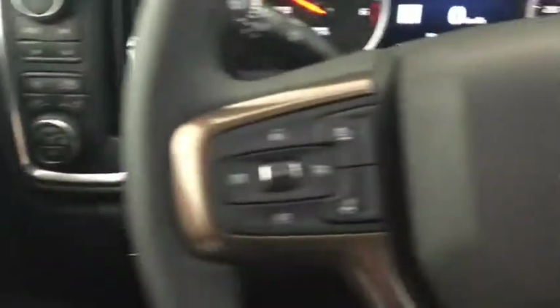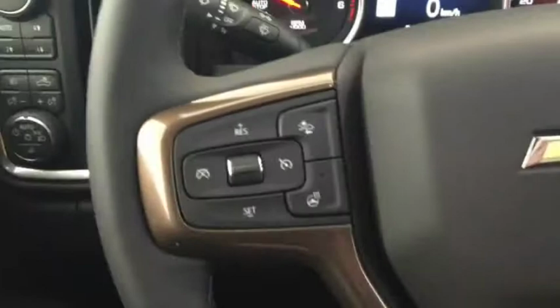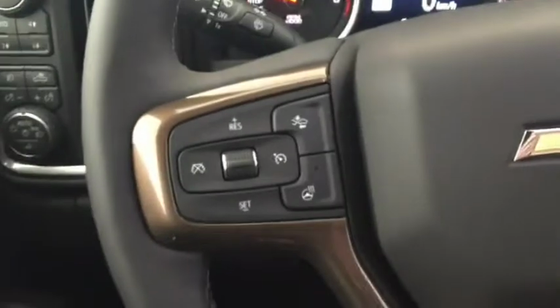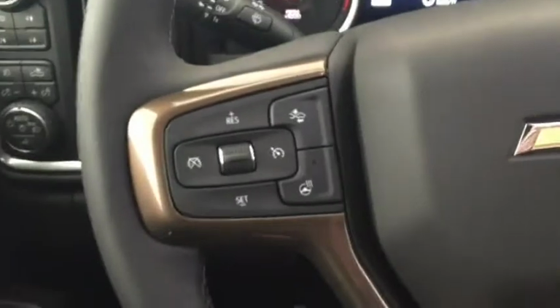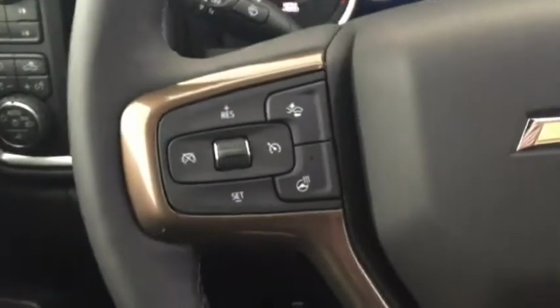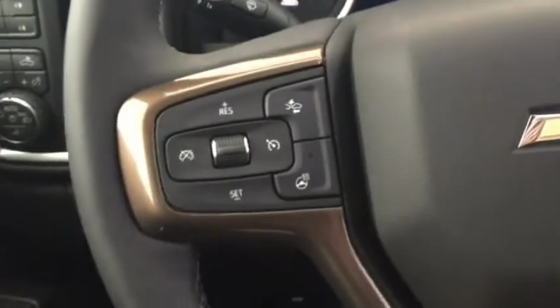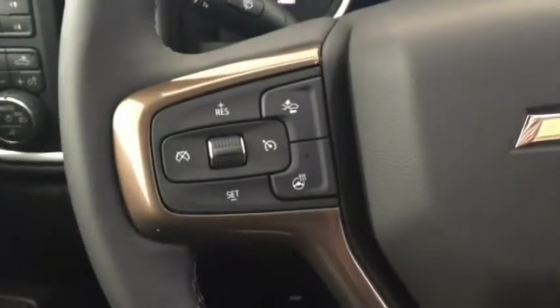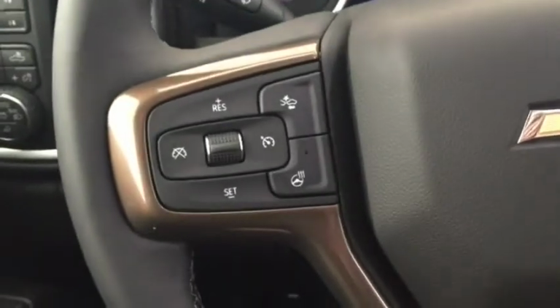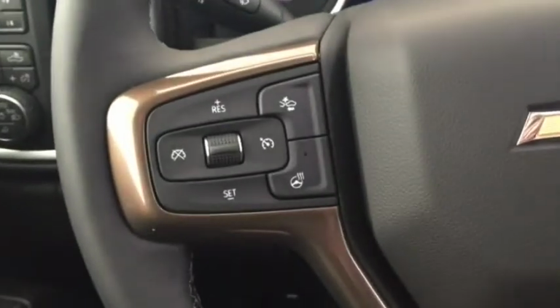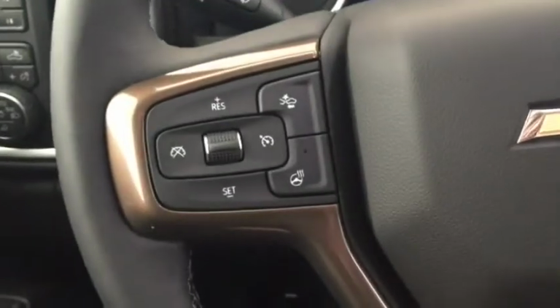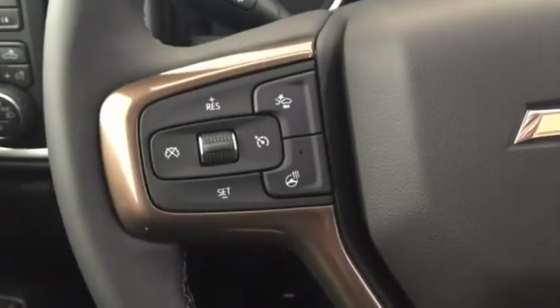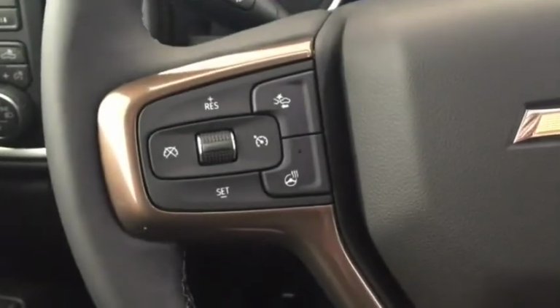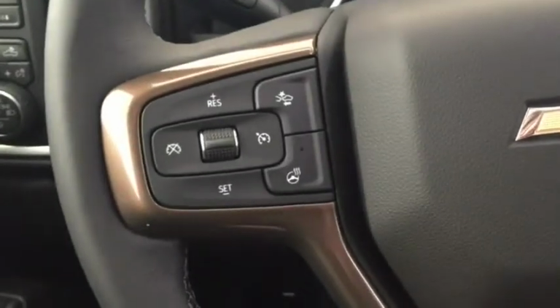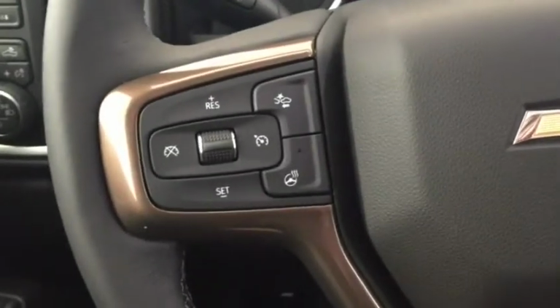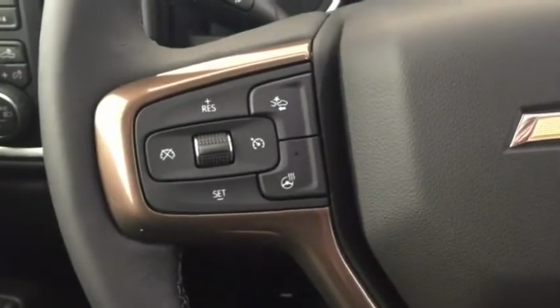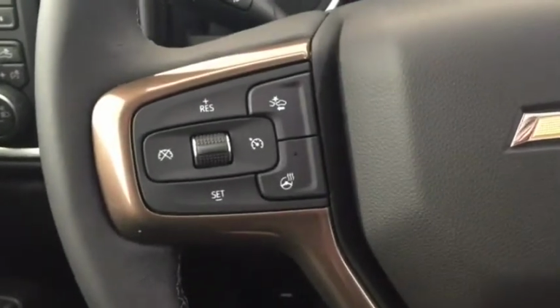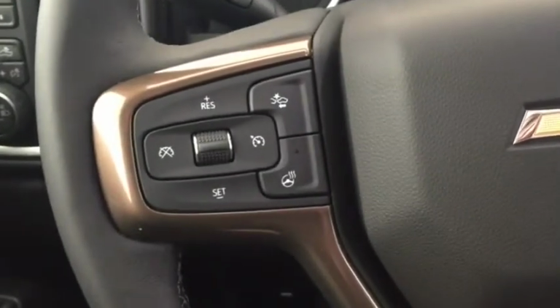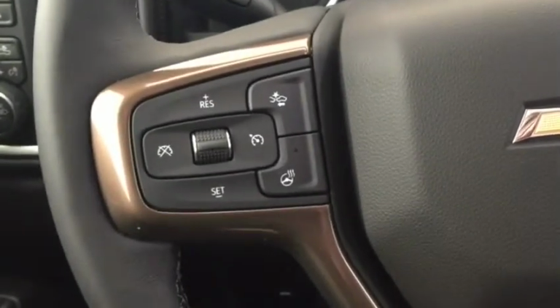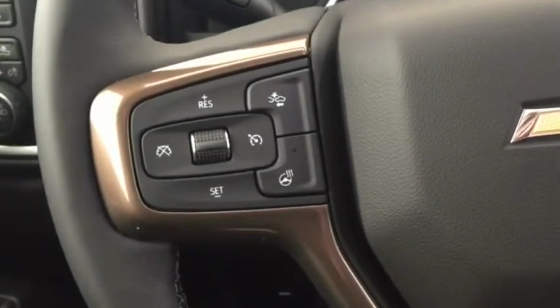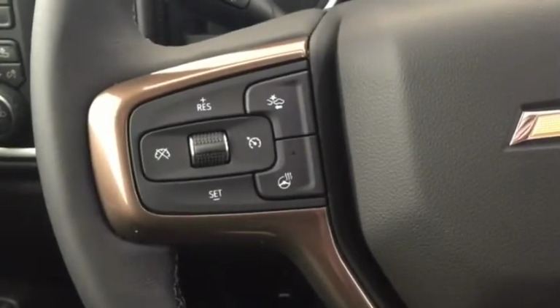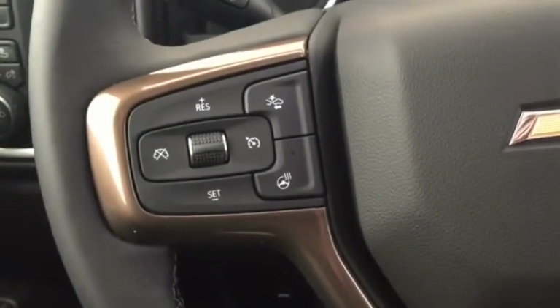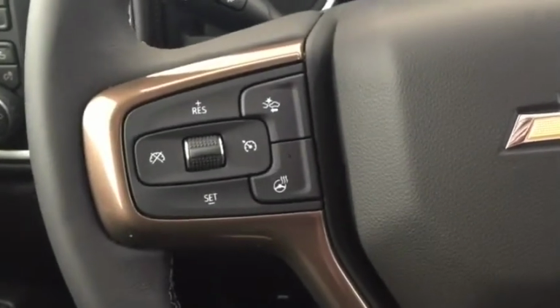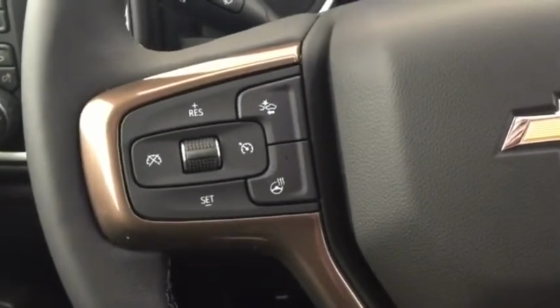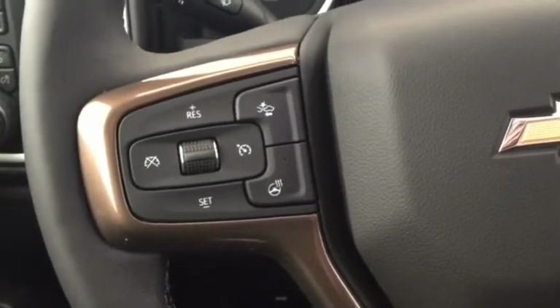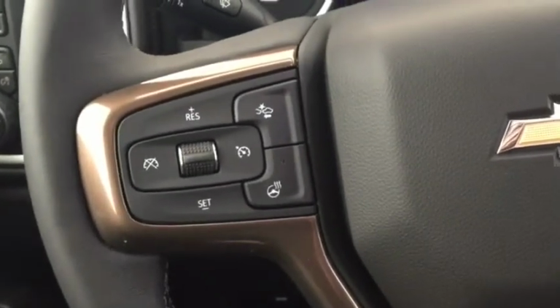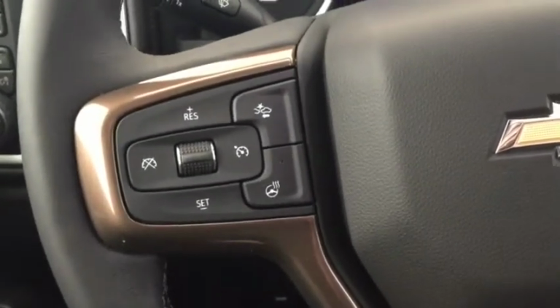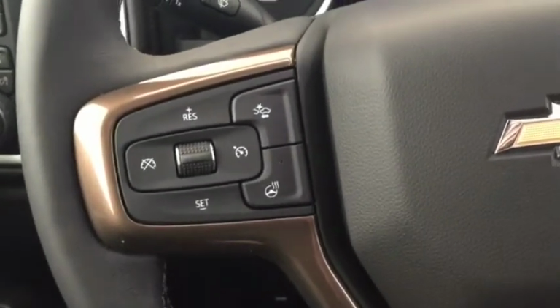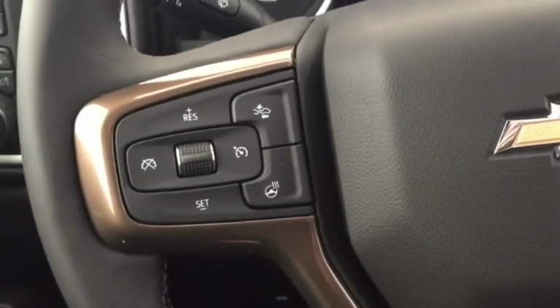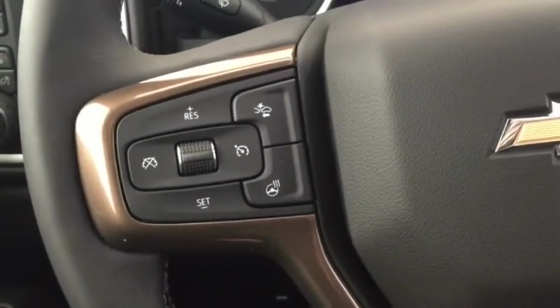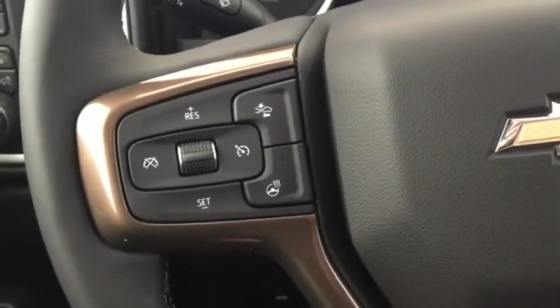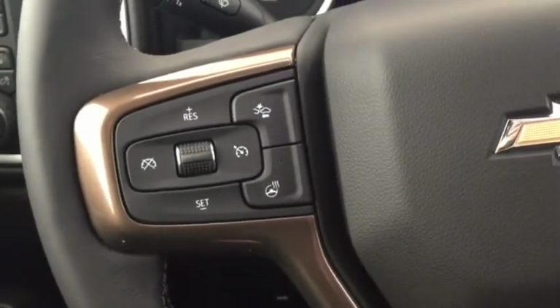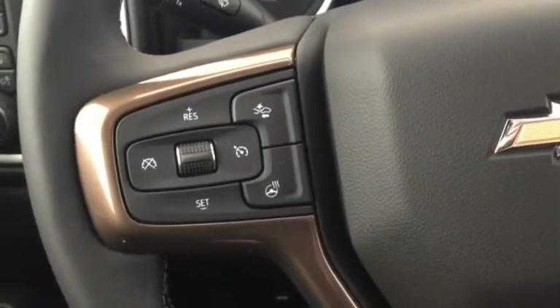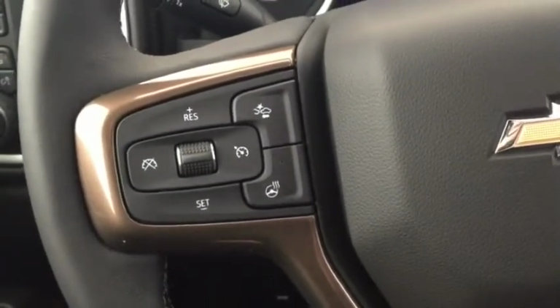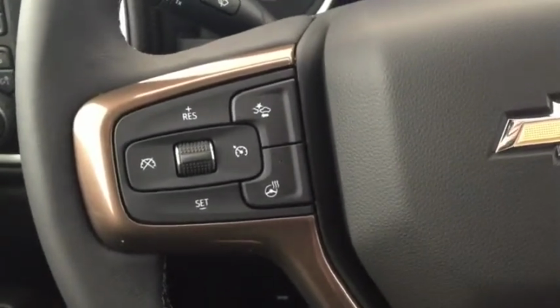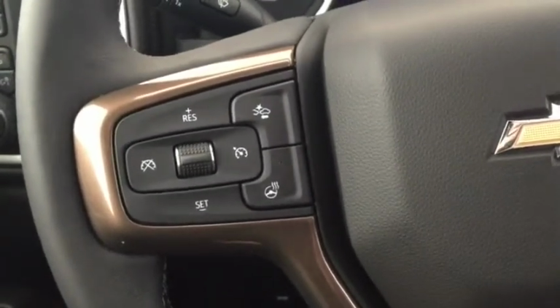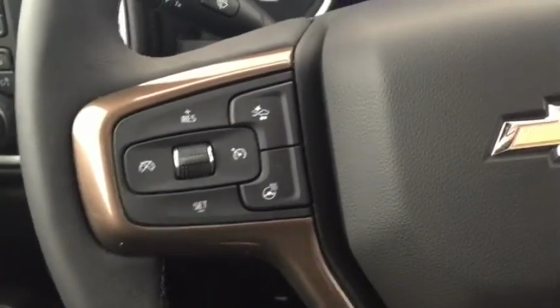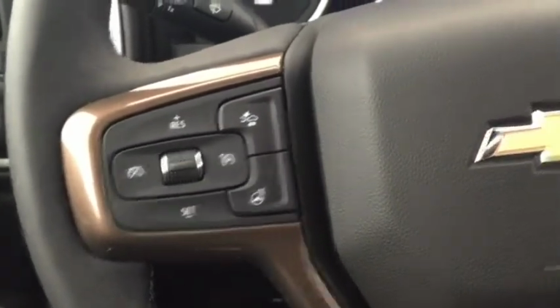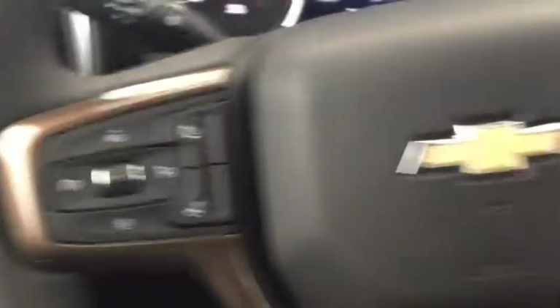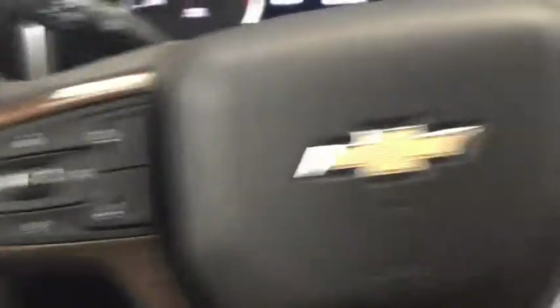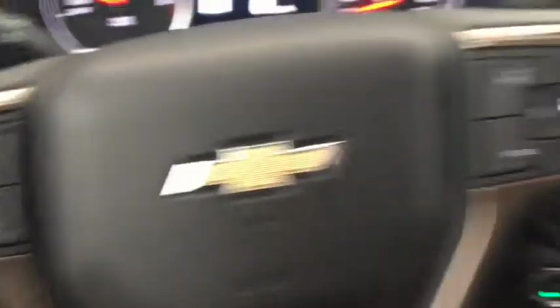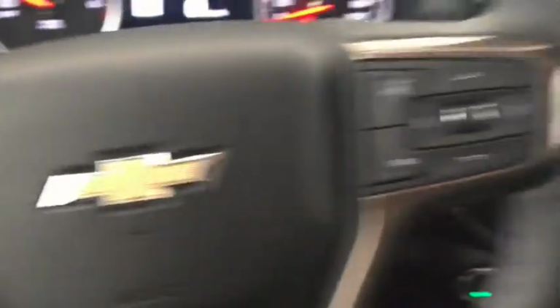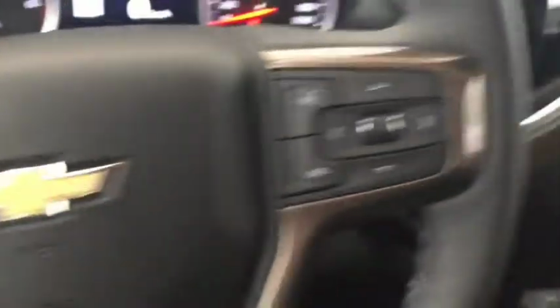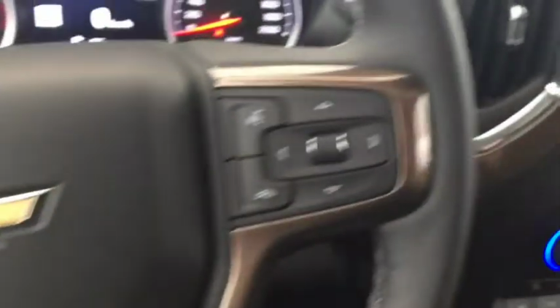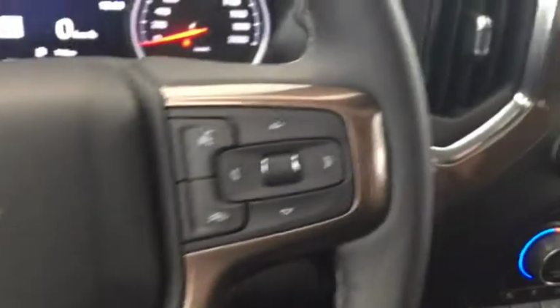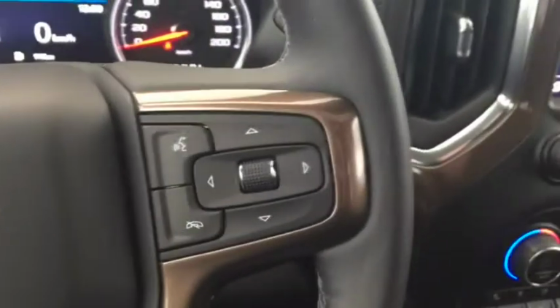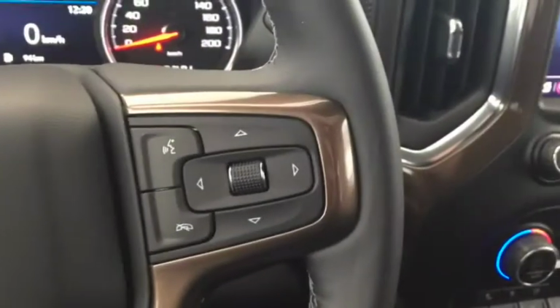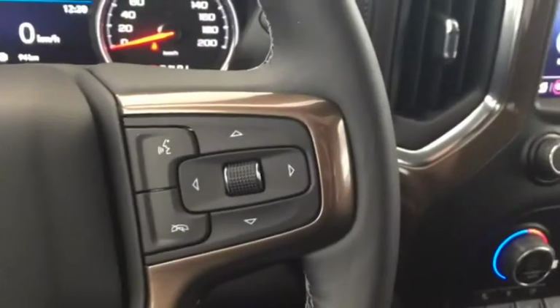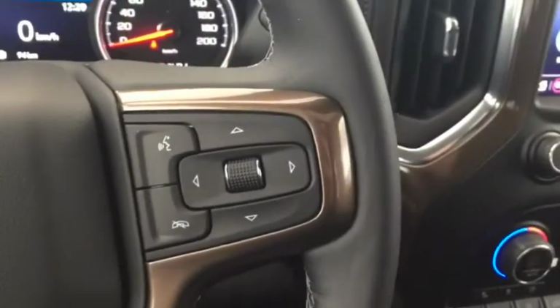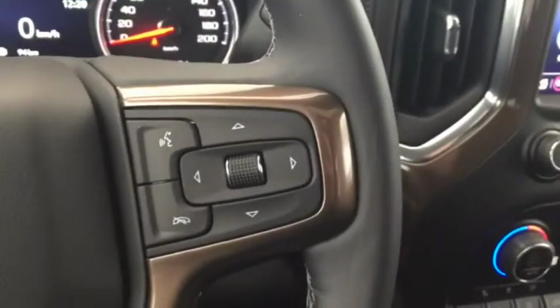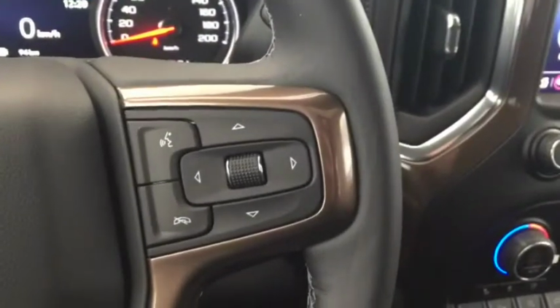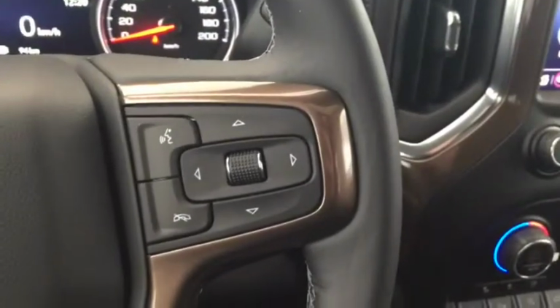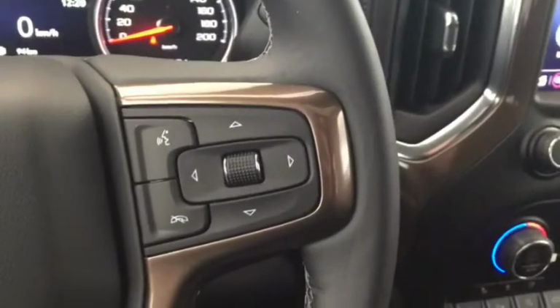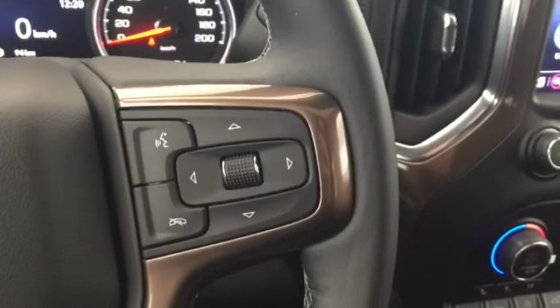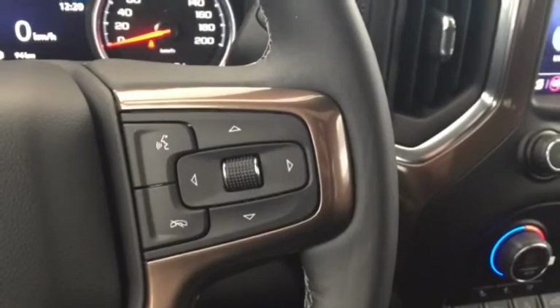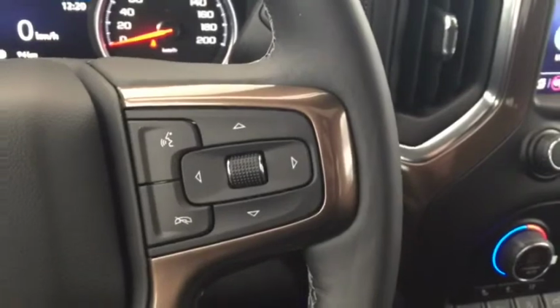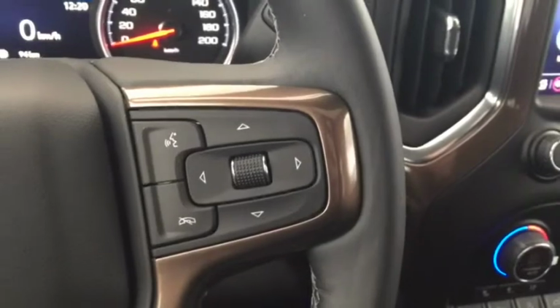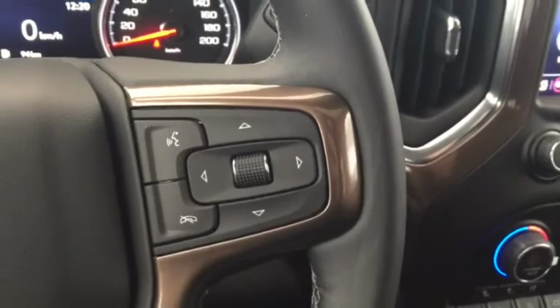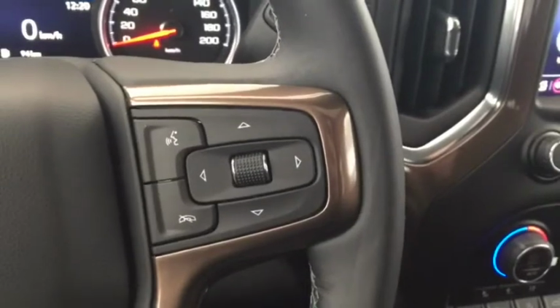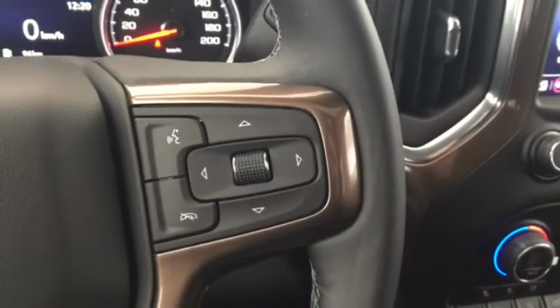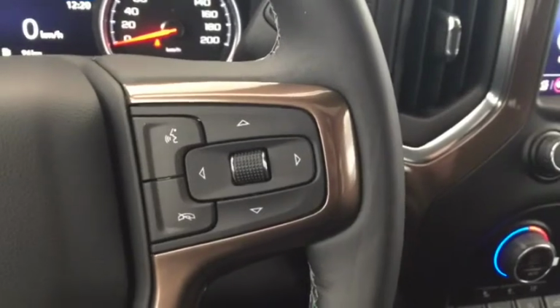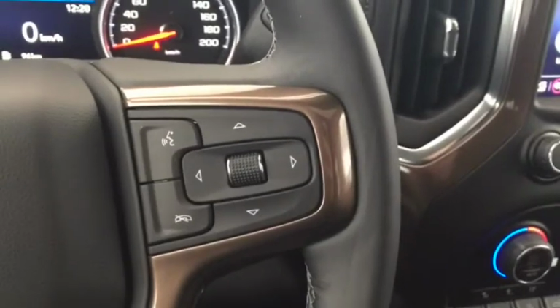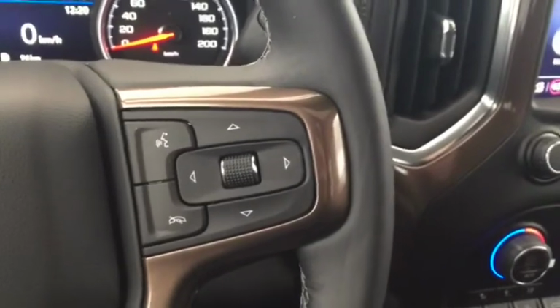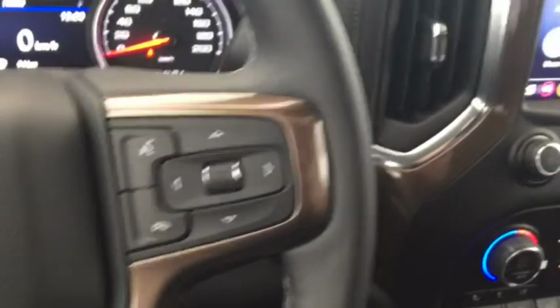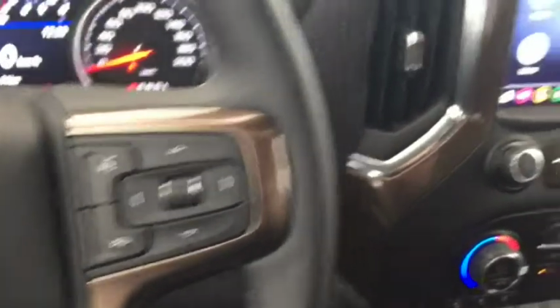On the steering wheel we have cruise control, forward collision alert, heated steering wheel, Bluetooth capability, and media controls.